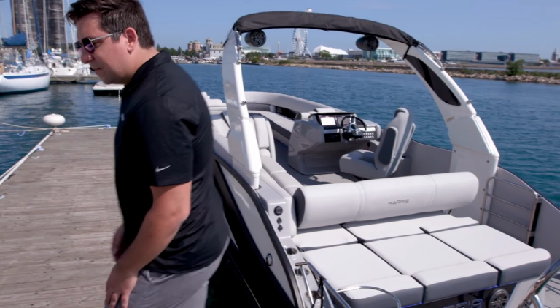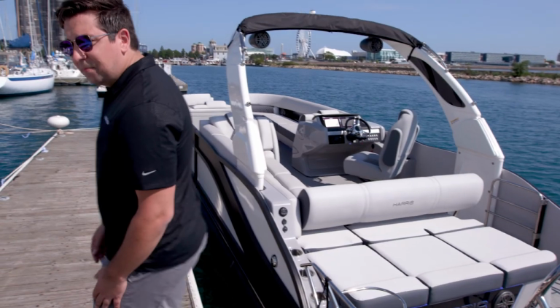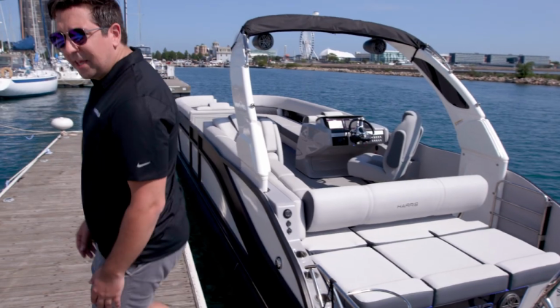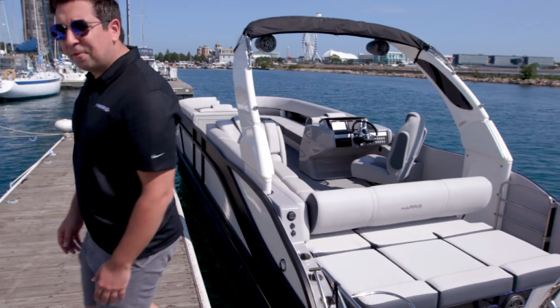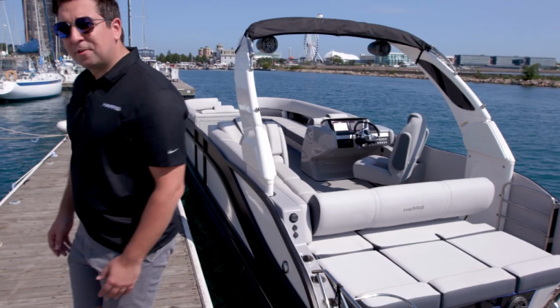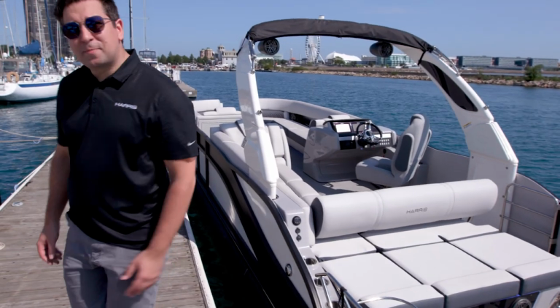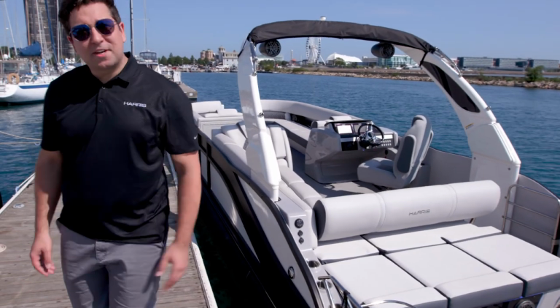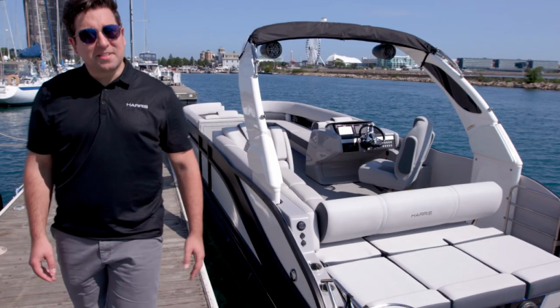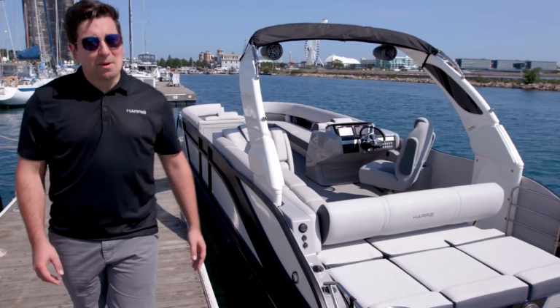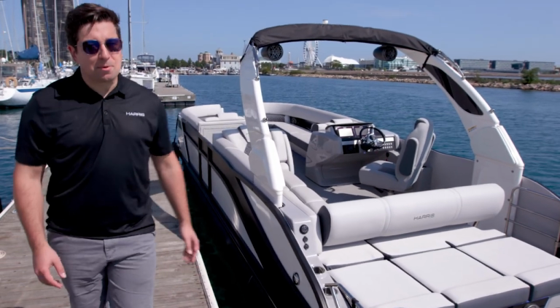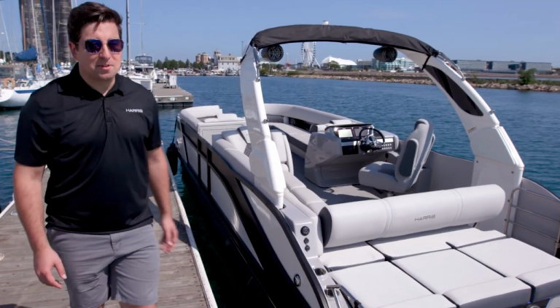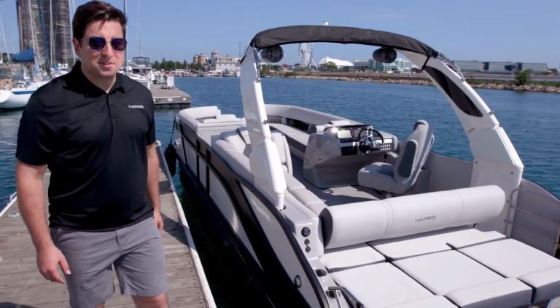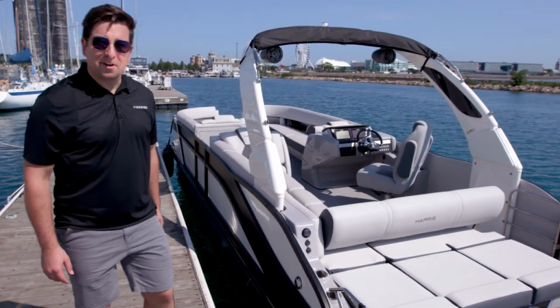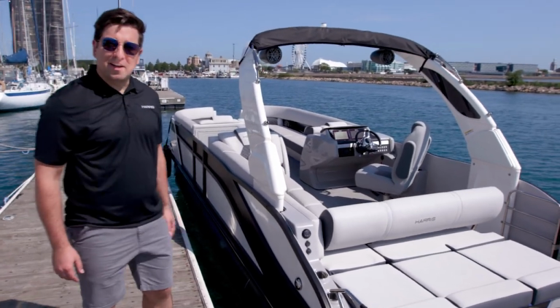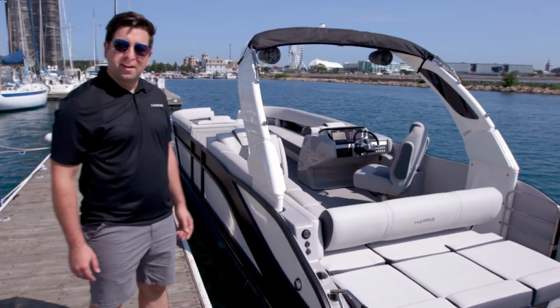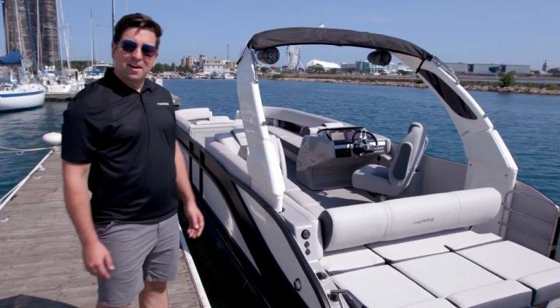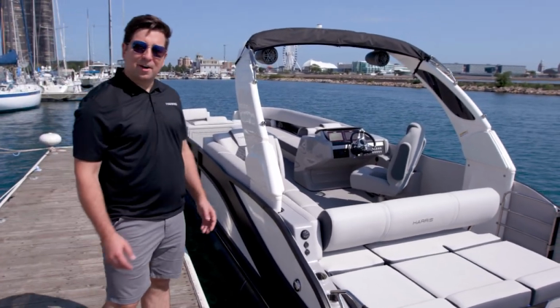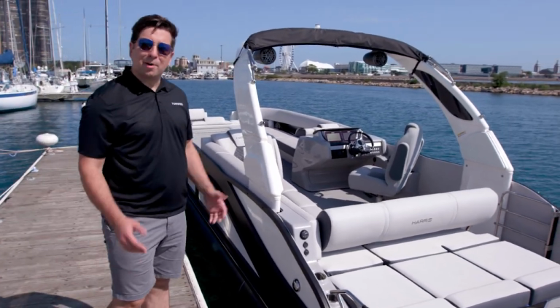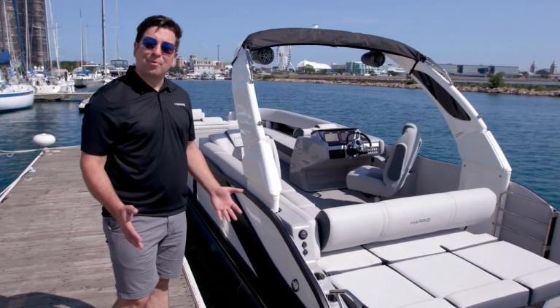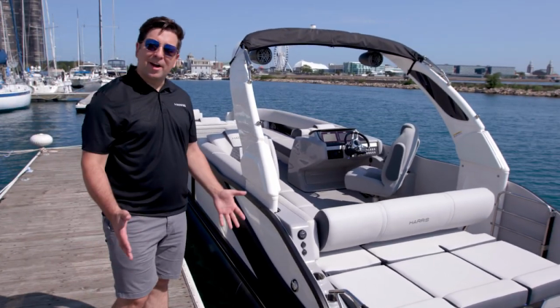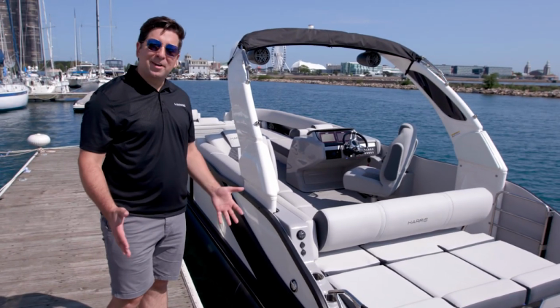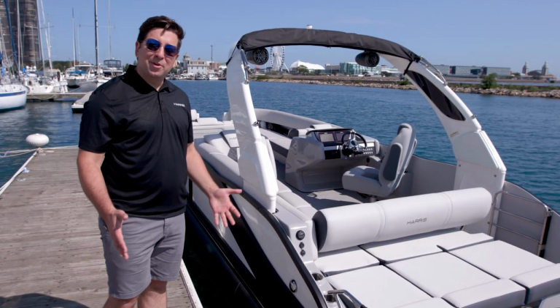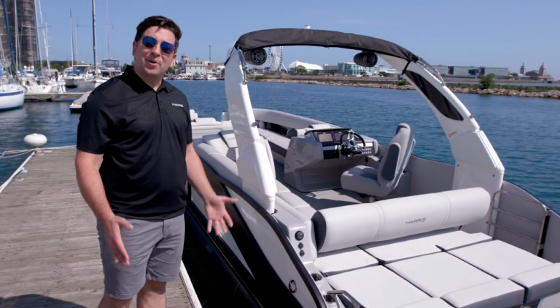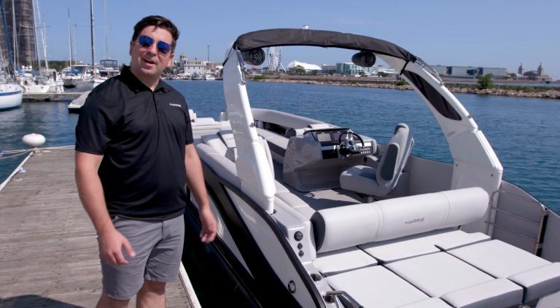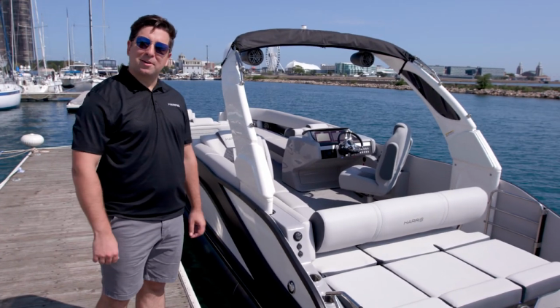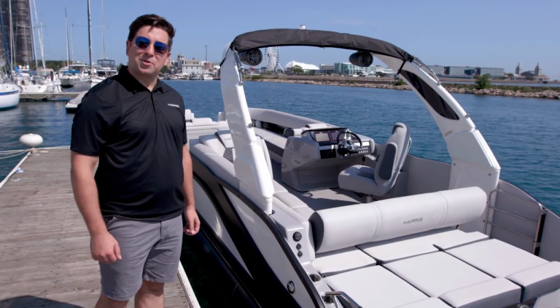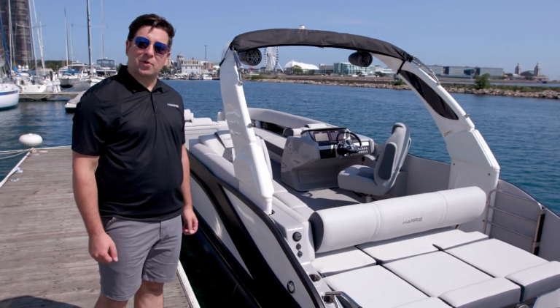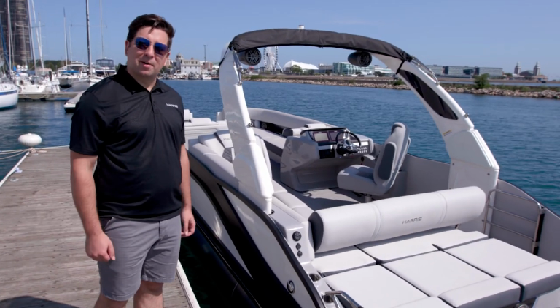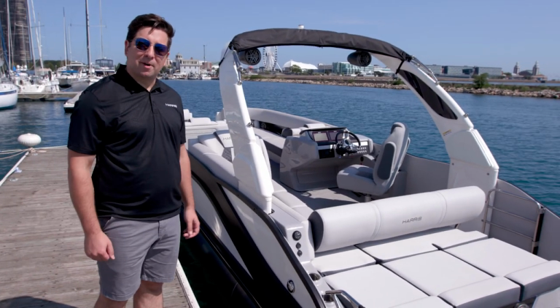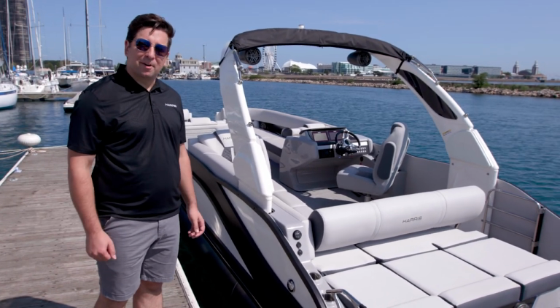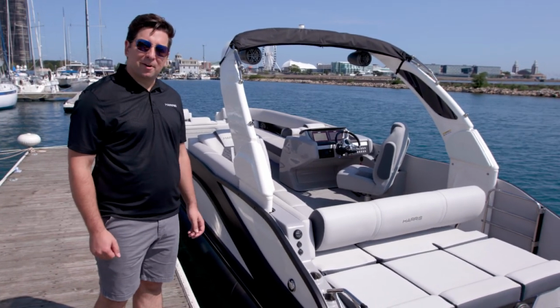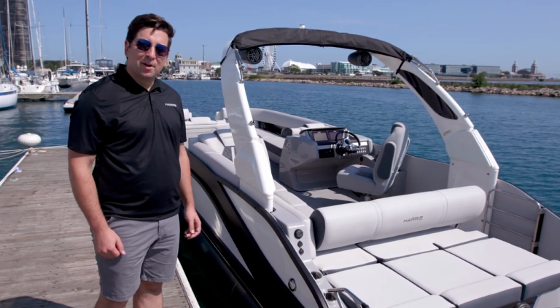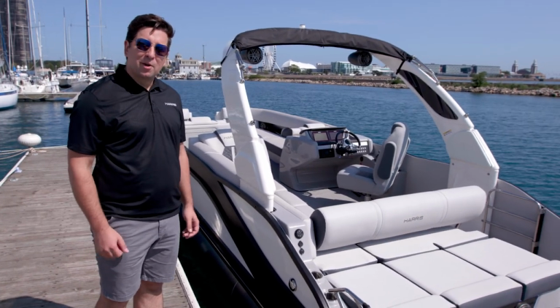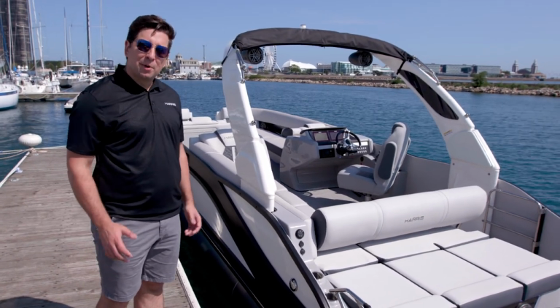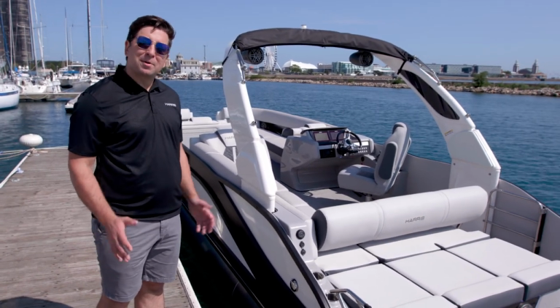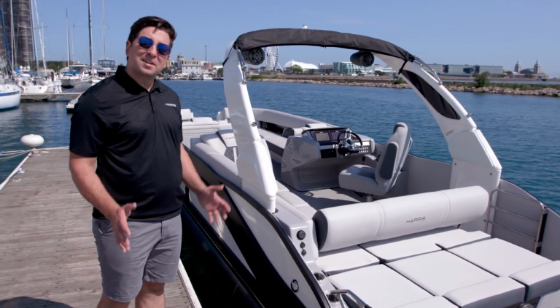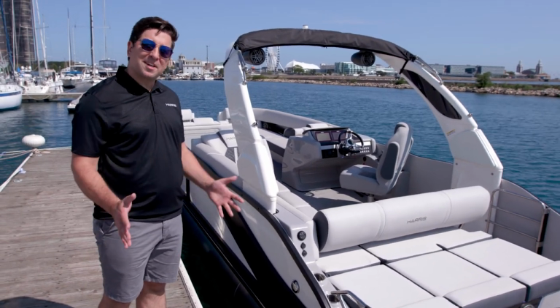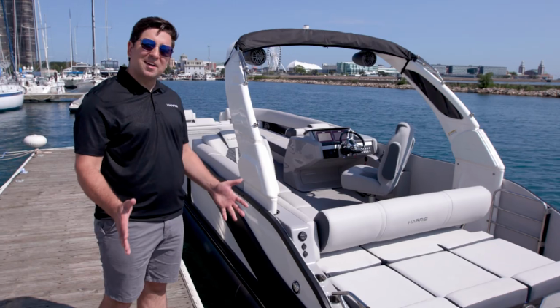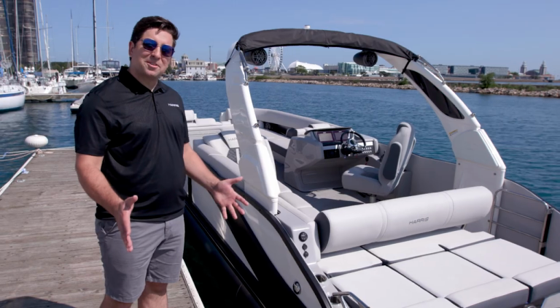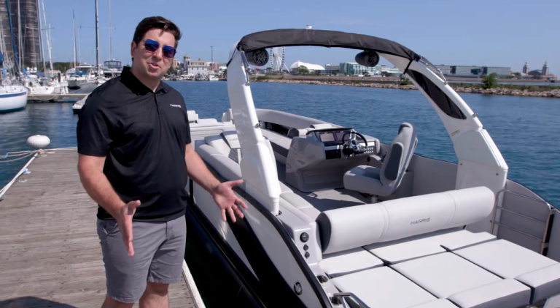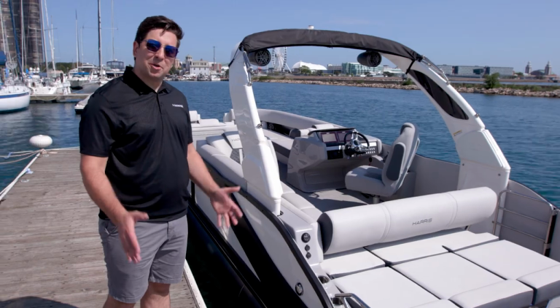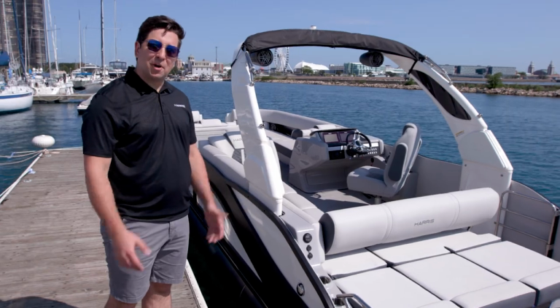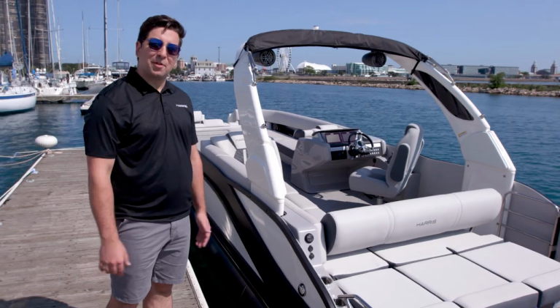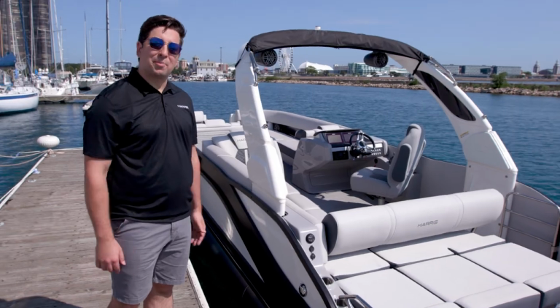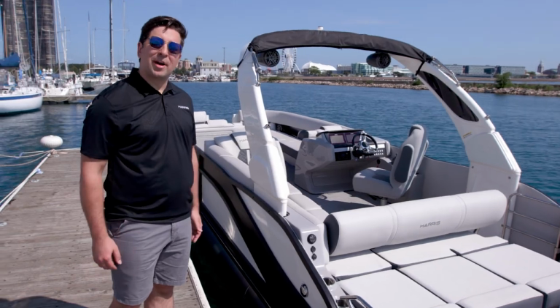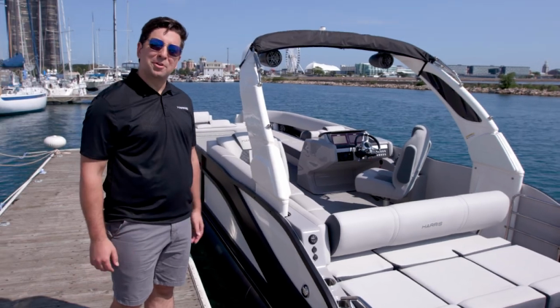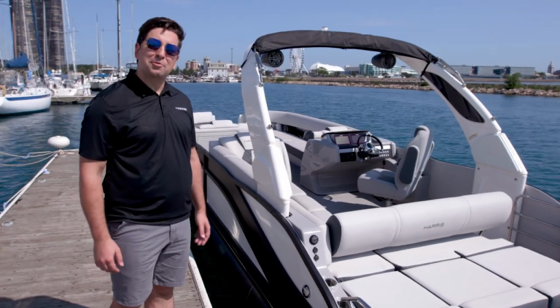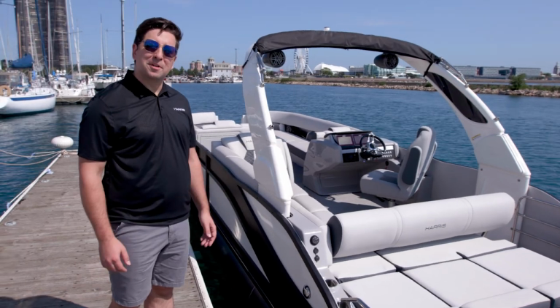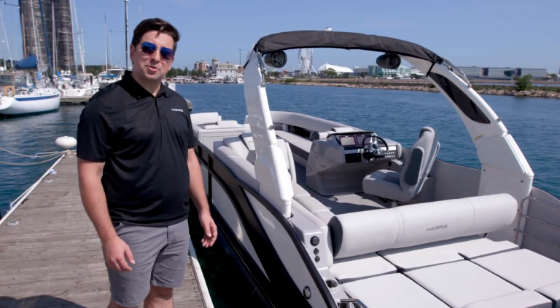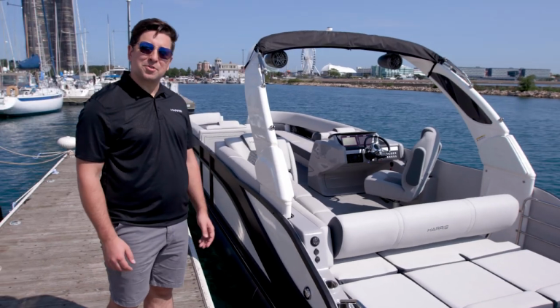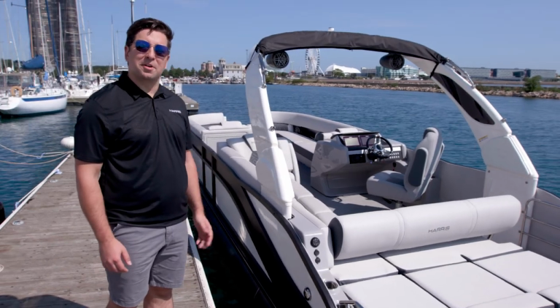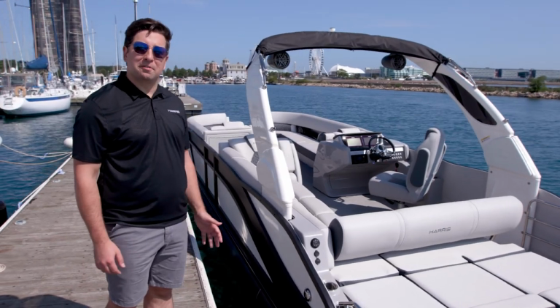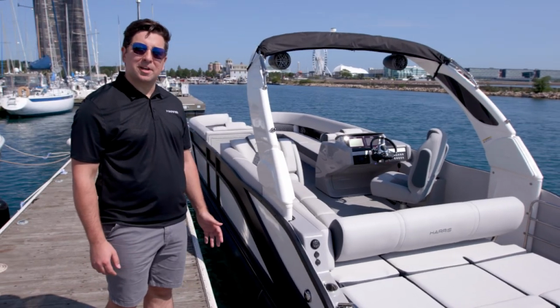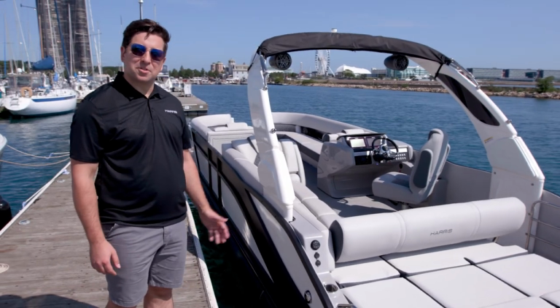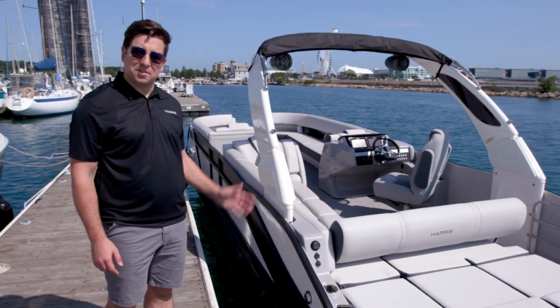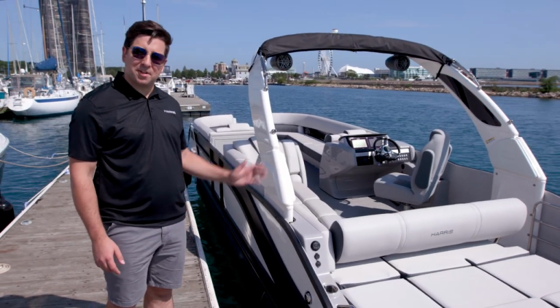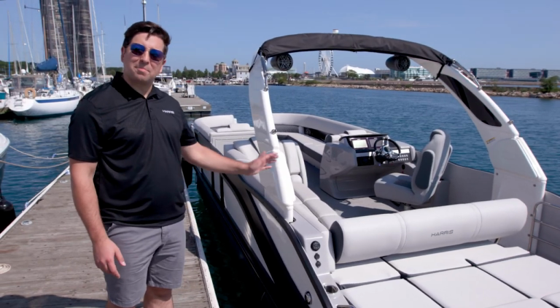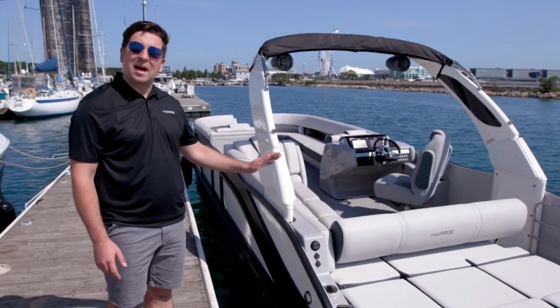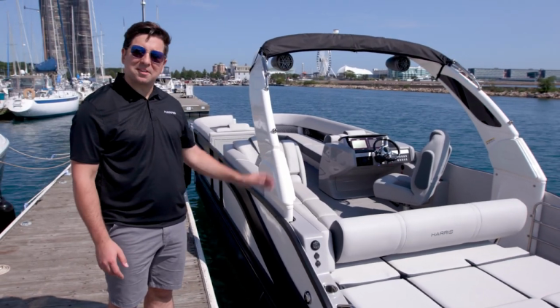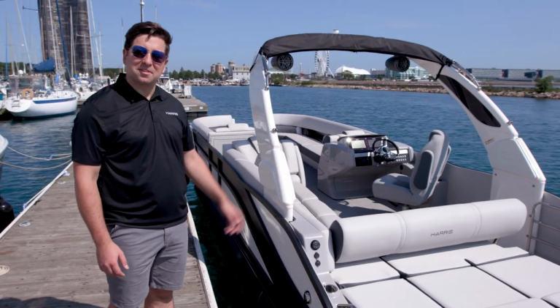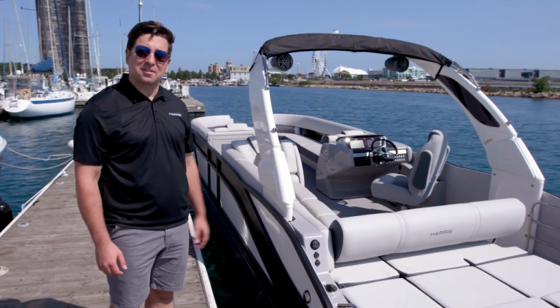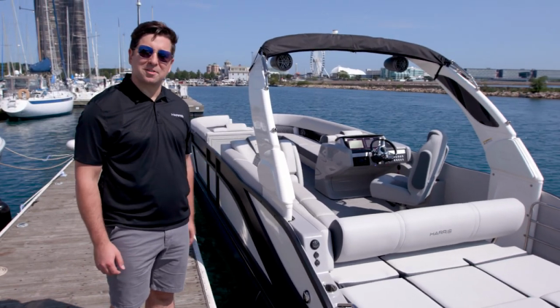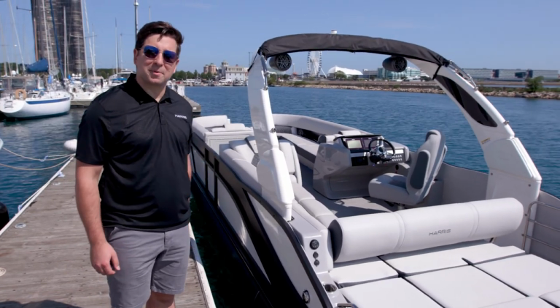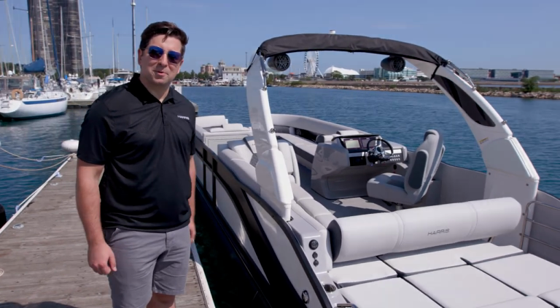Thank you for spending time with us today on our brand new Harris Grand Mariner. We were excited to show you all the brand new features and innovations that are packaged through this boat.